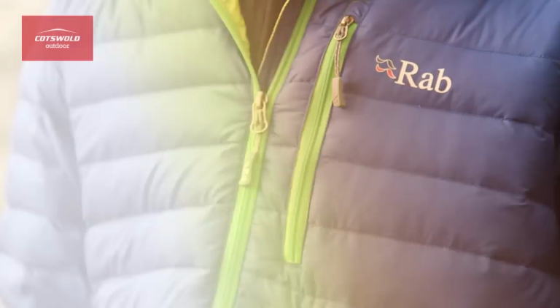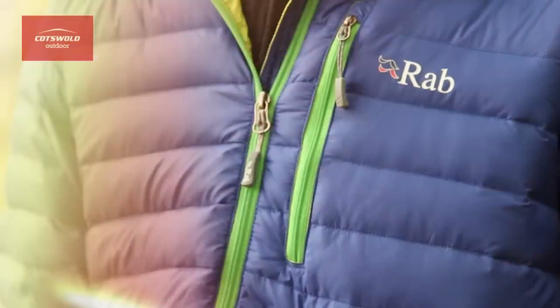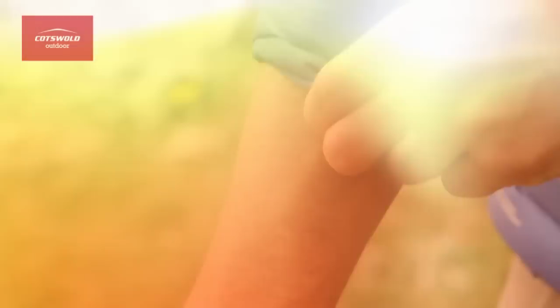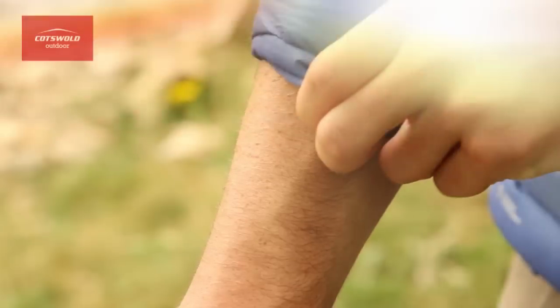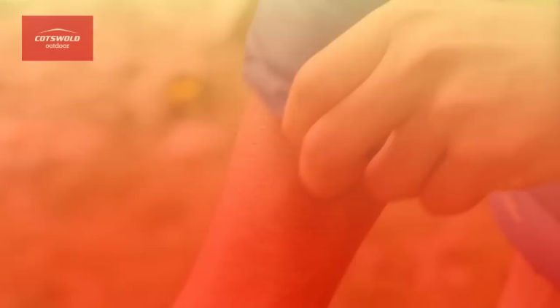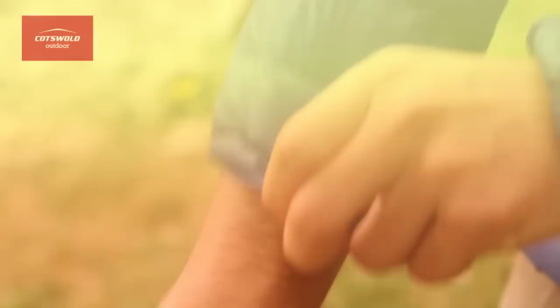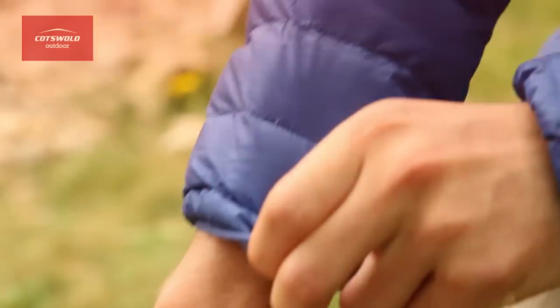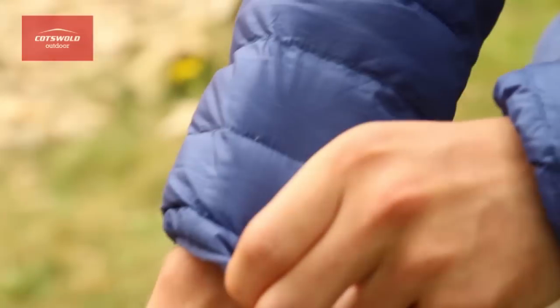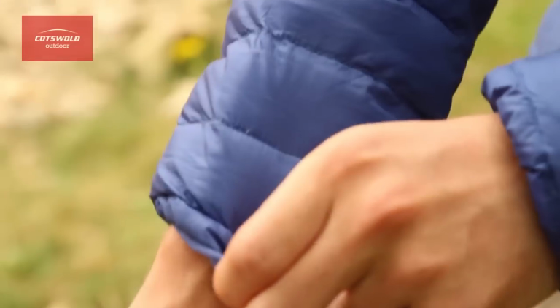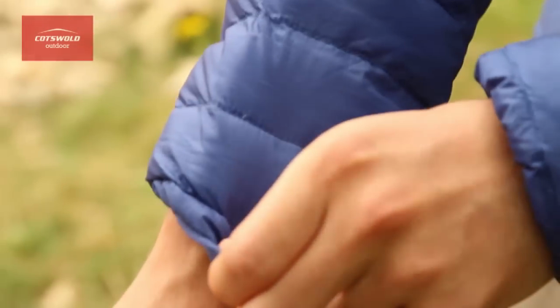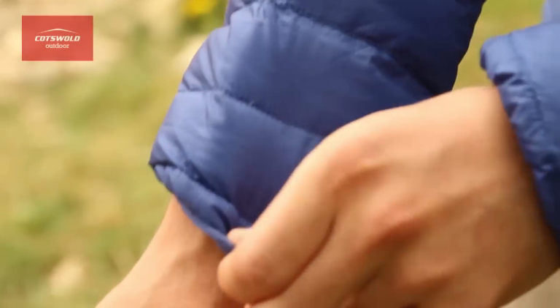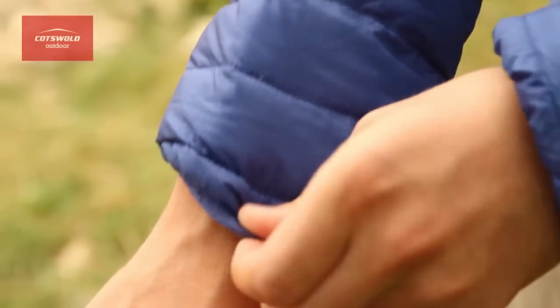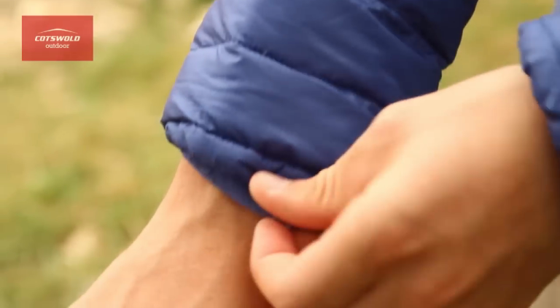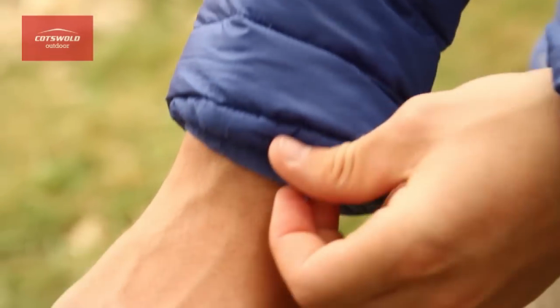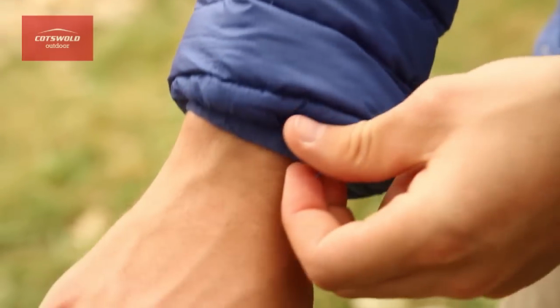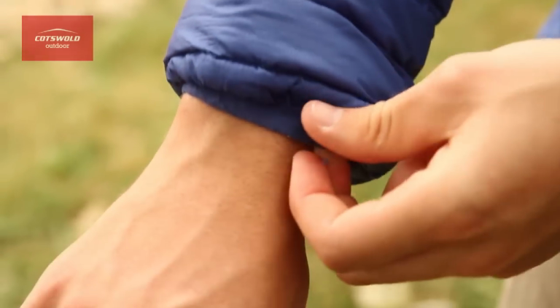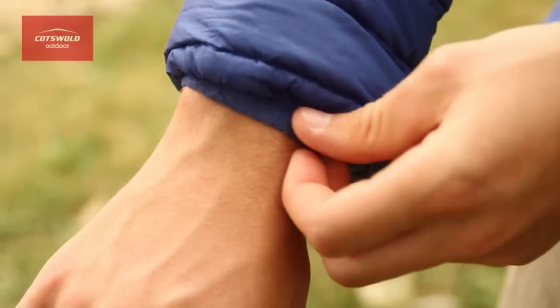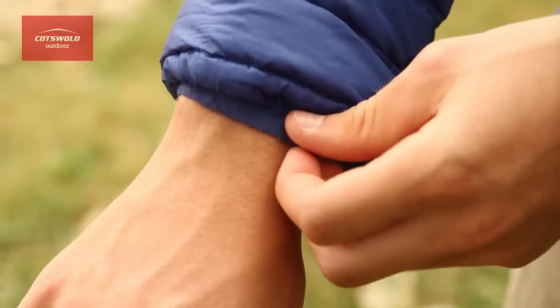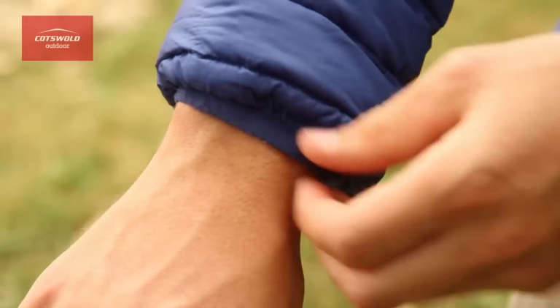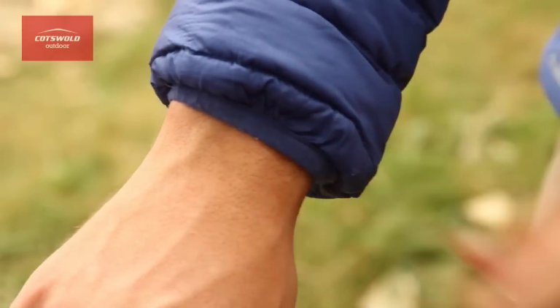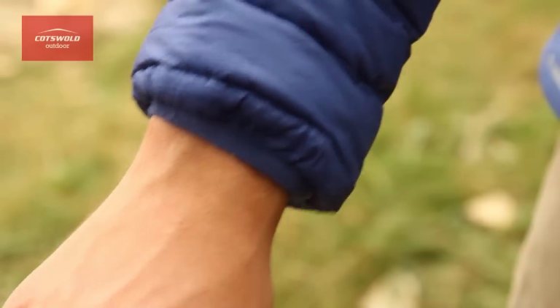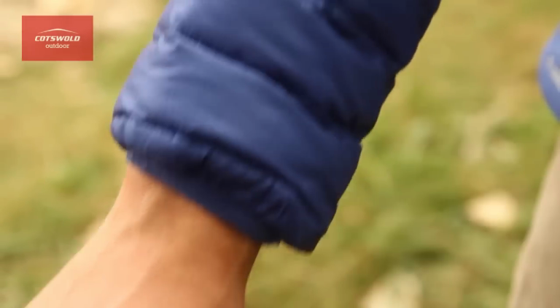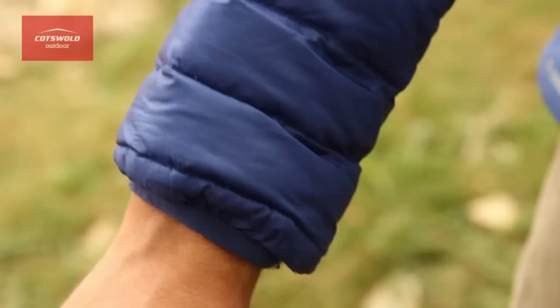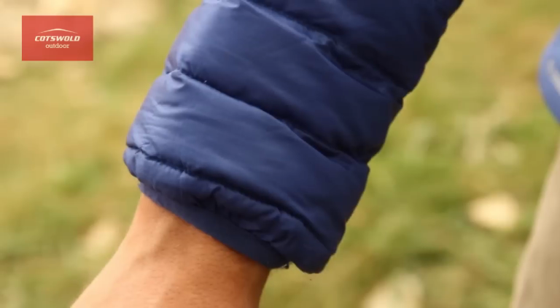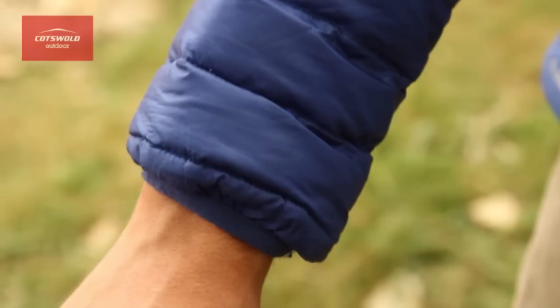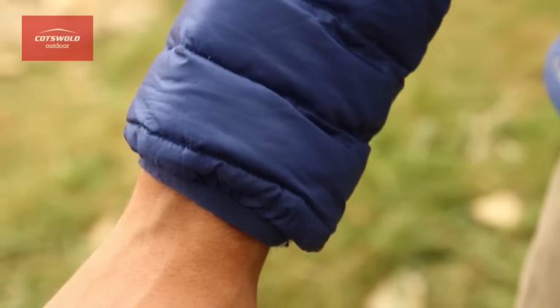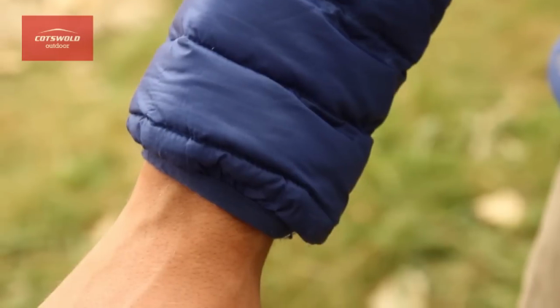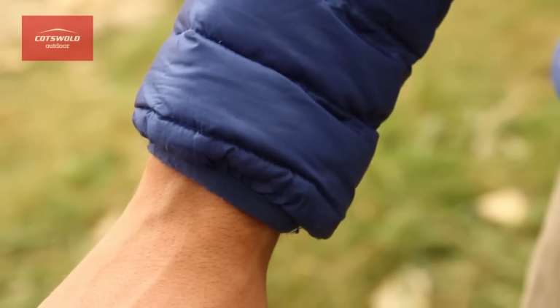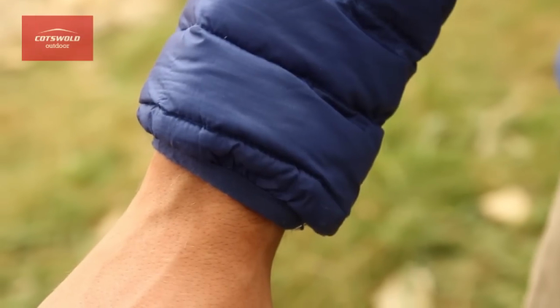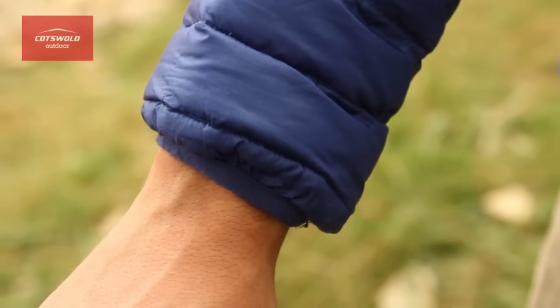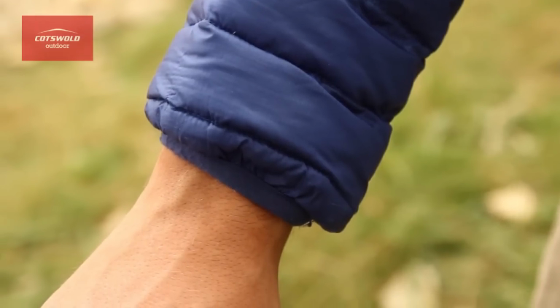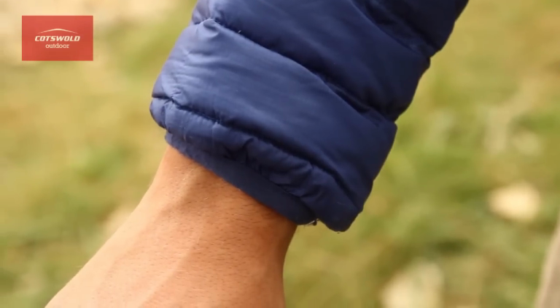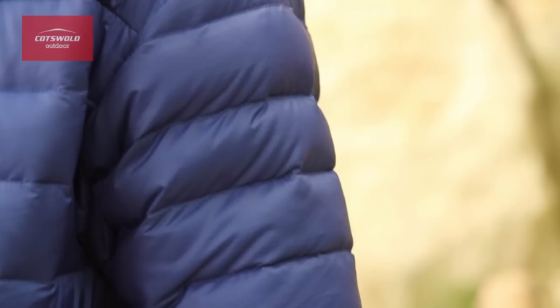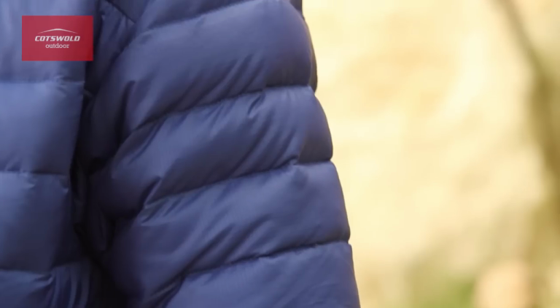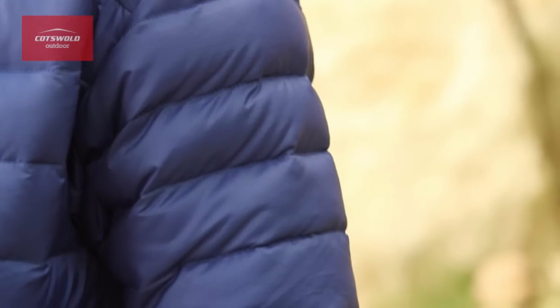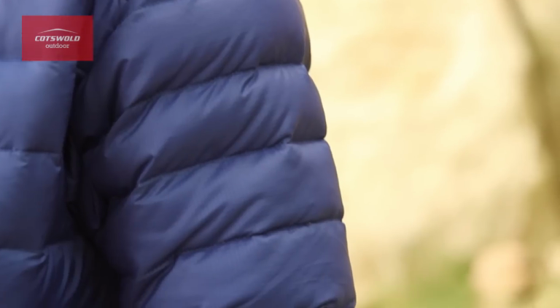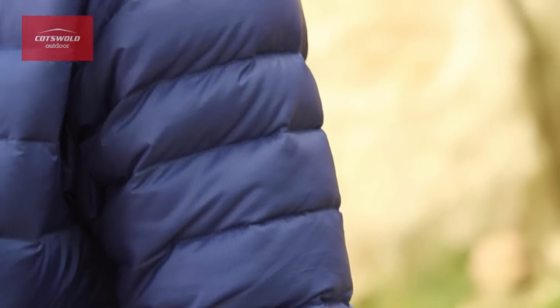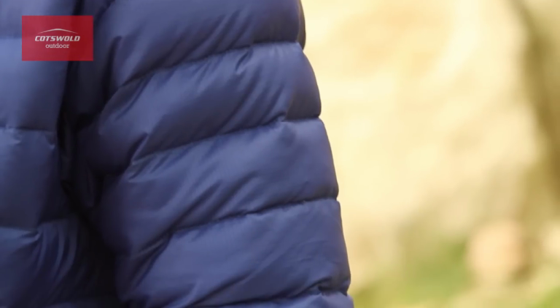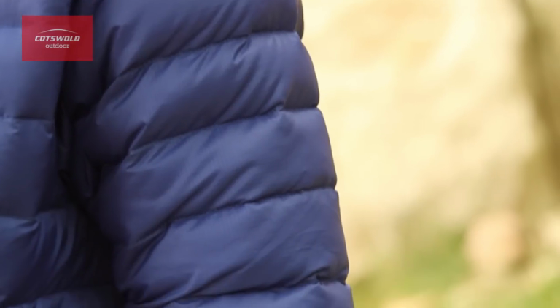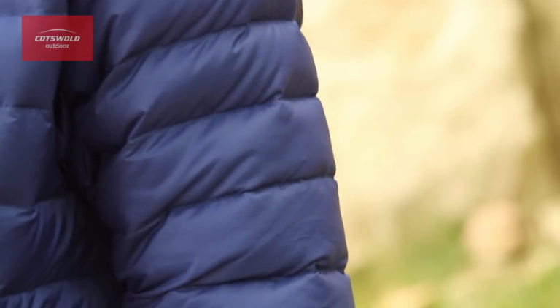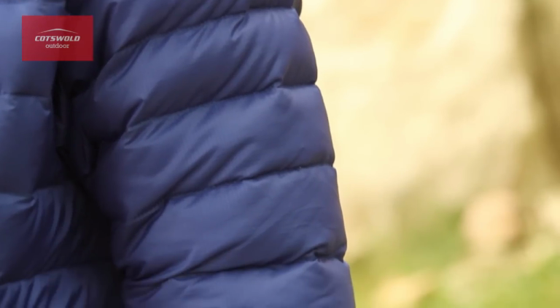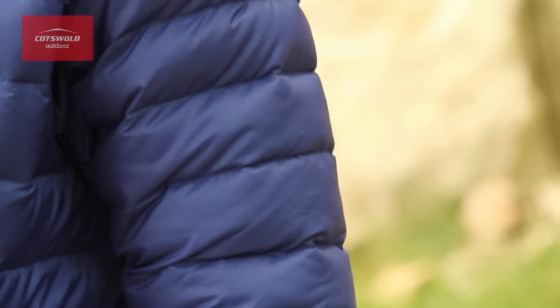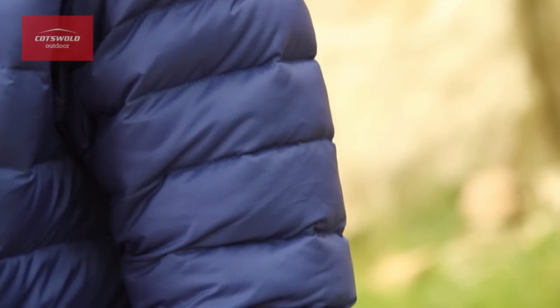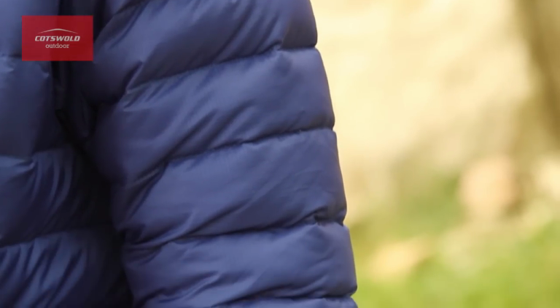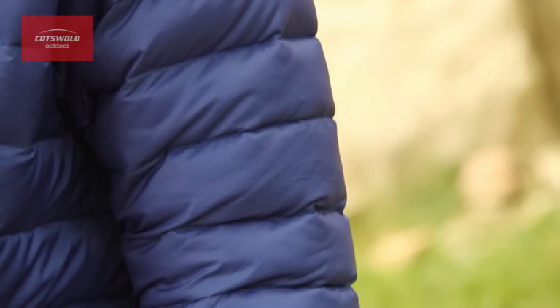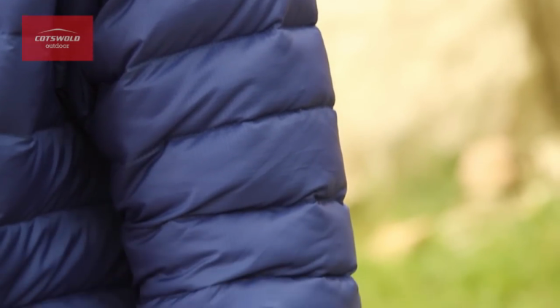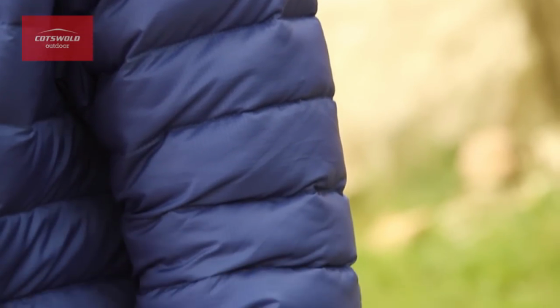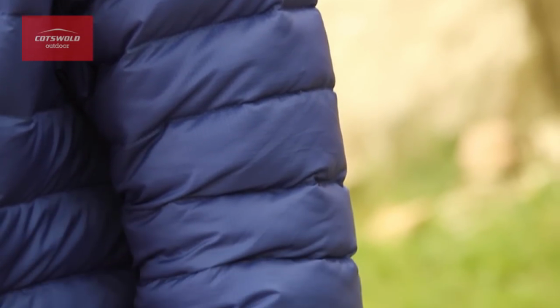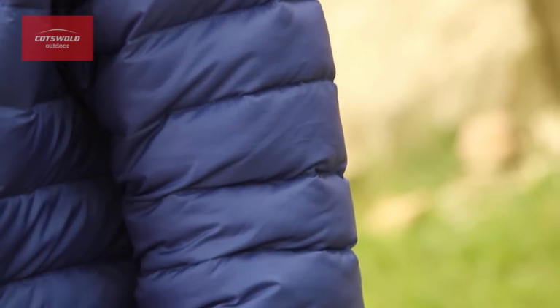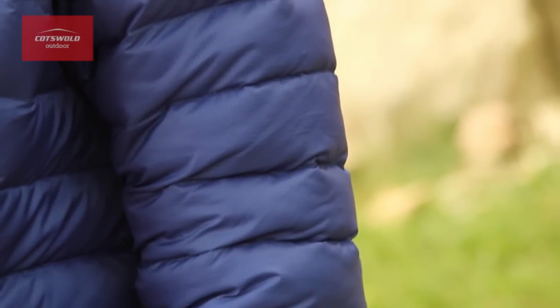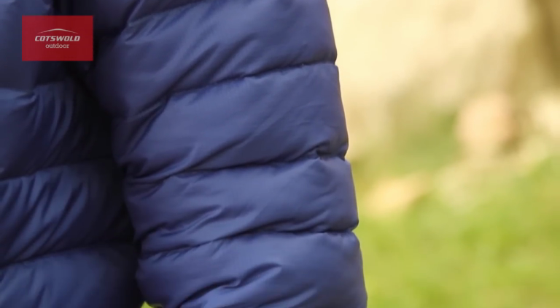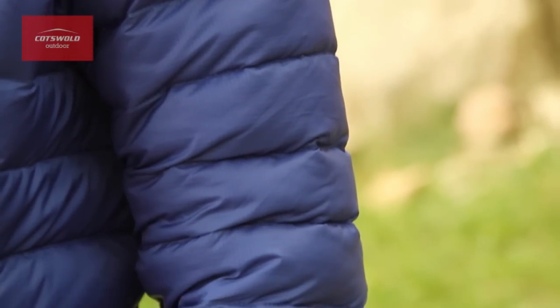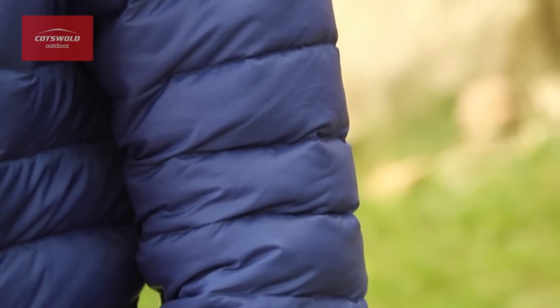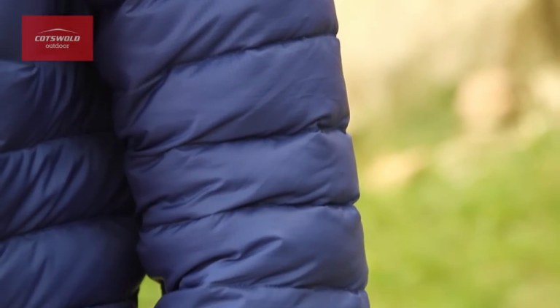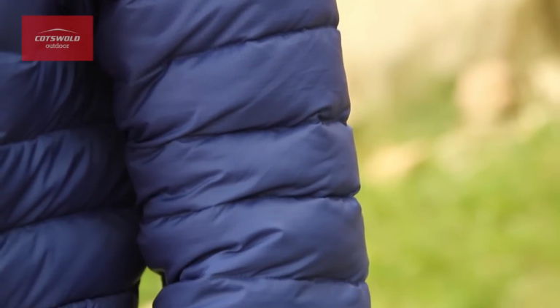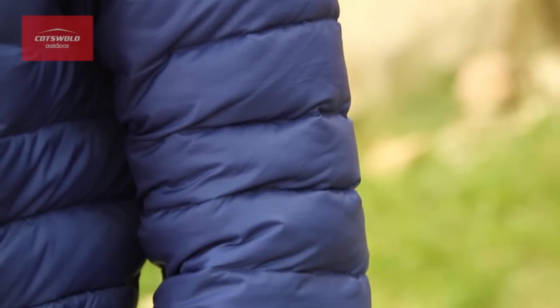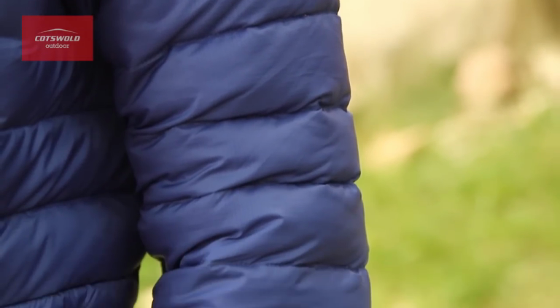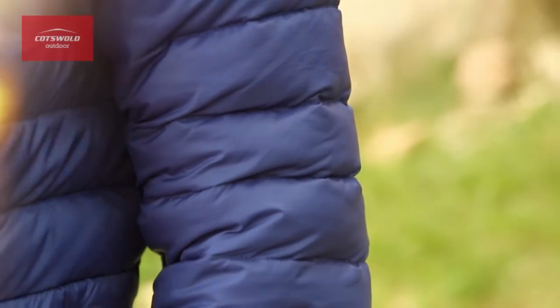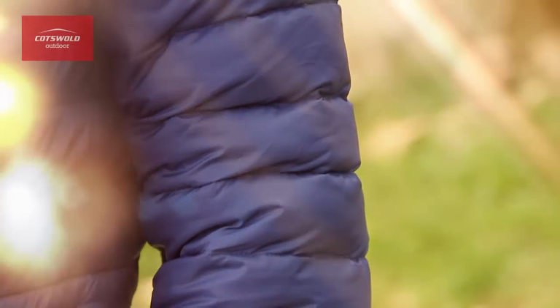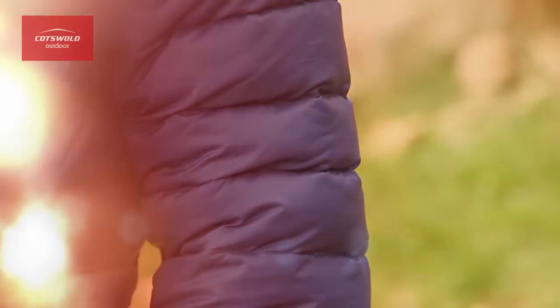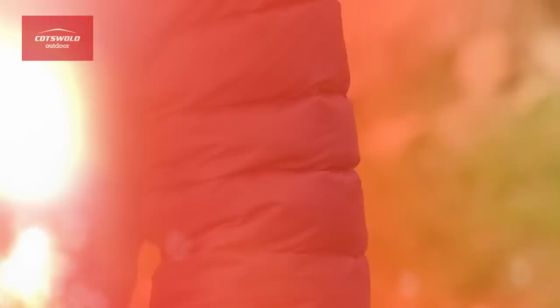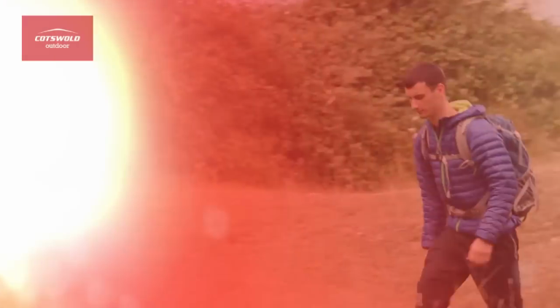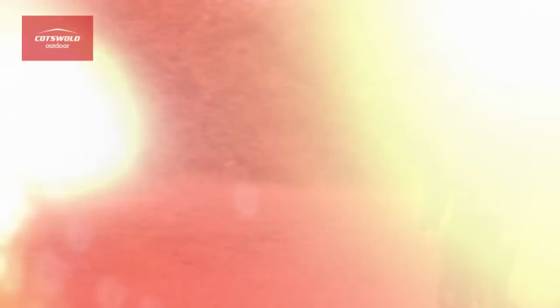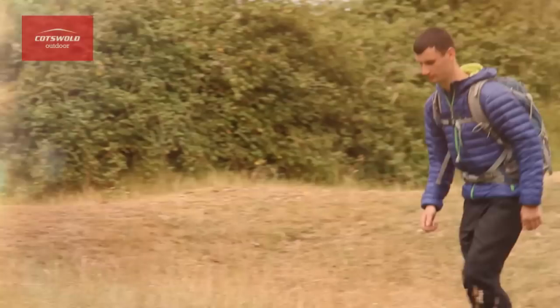You've got lycra cuffs to help prevent draughts getting up your sleeves and to prevent them moving up your arm when you're putting on layers over the top.